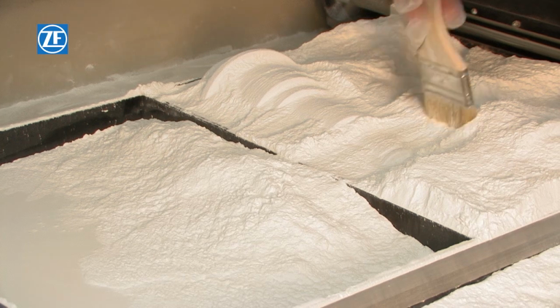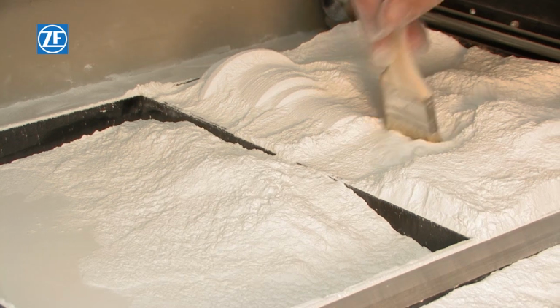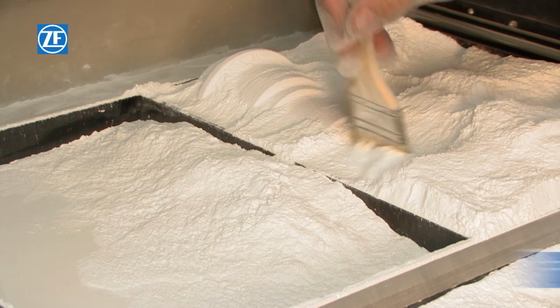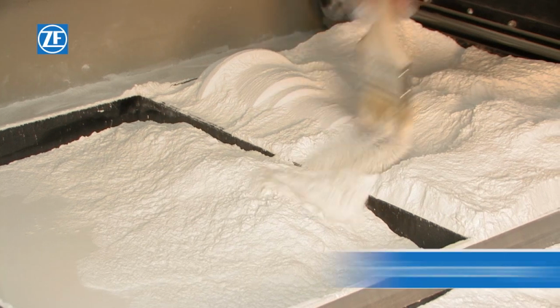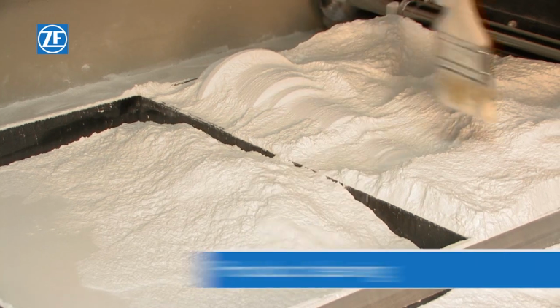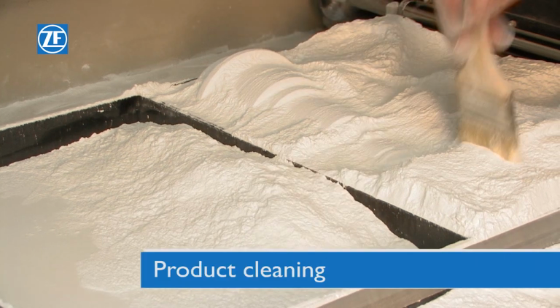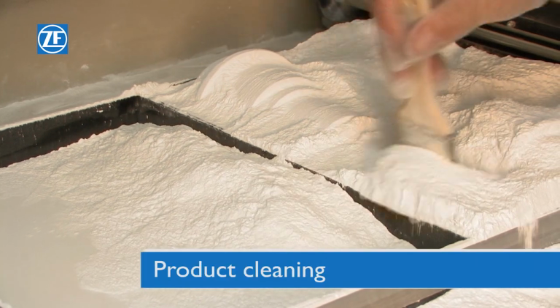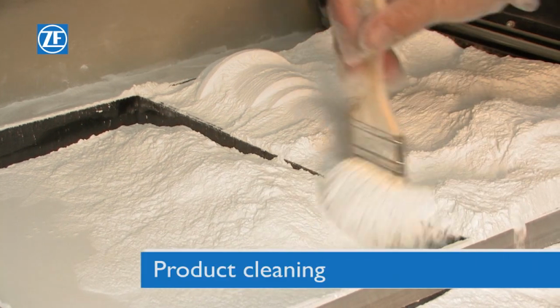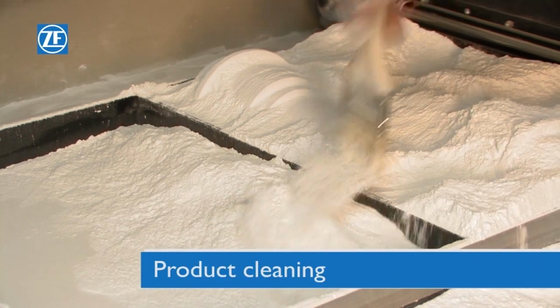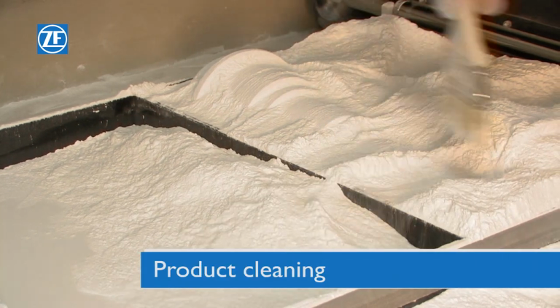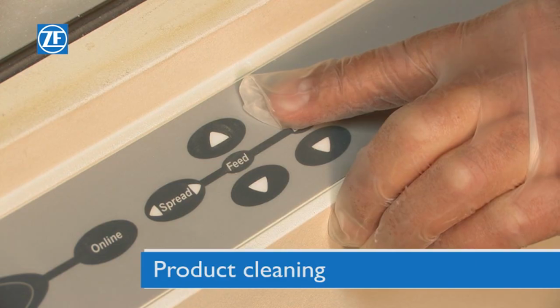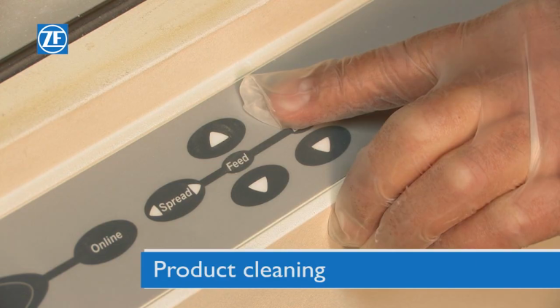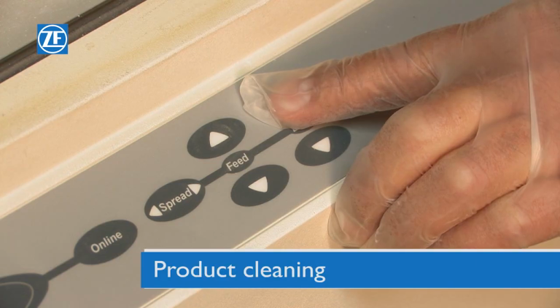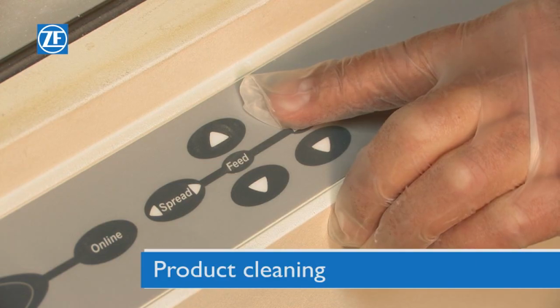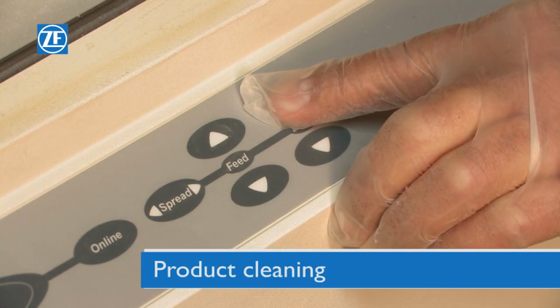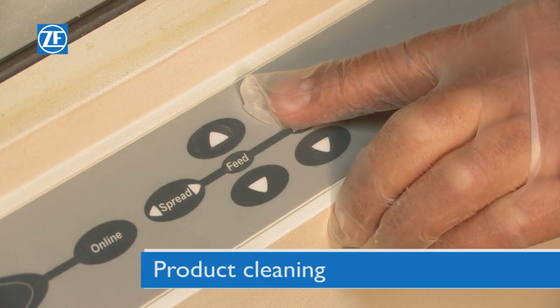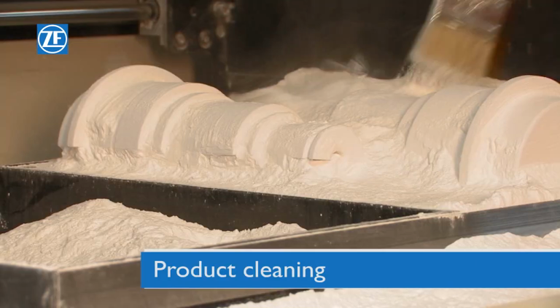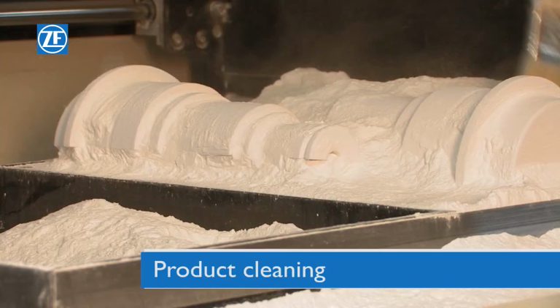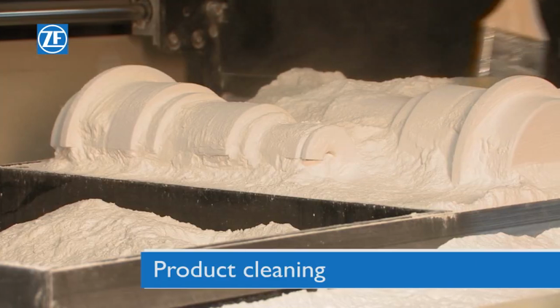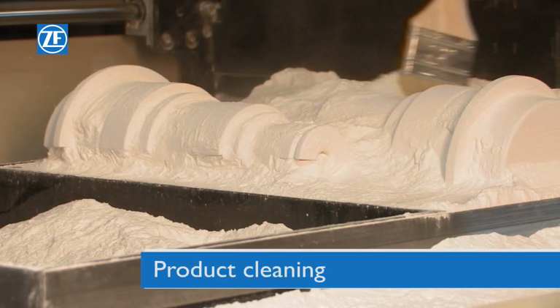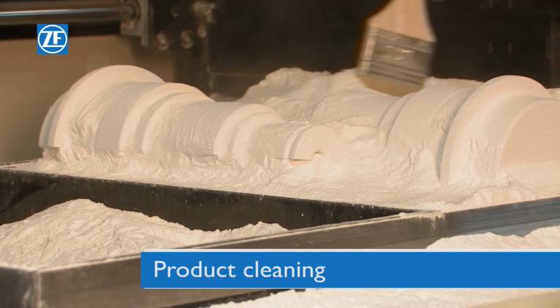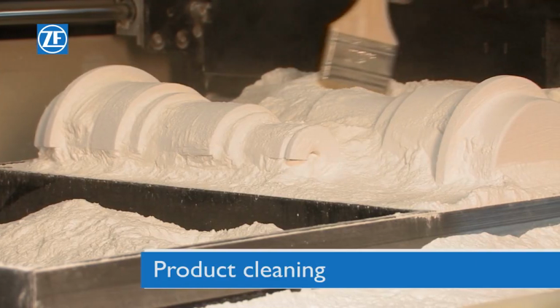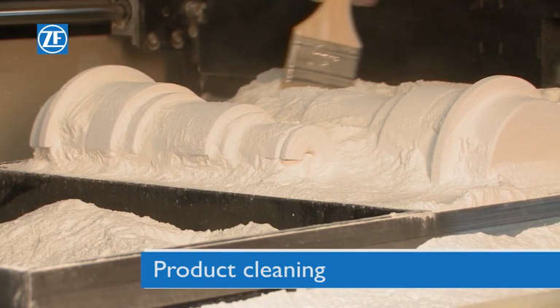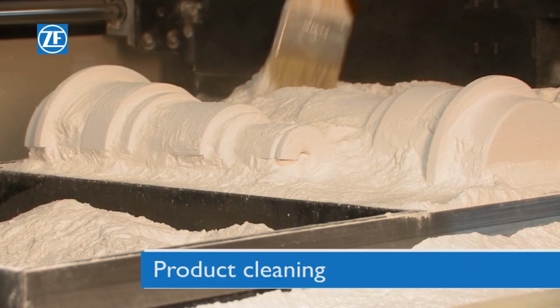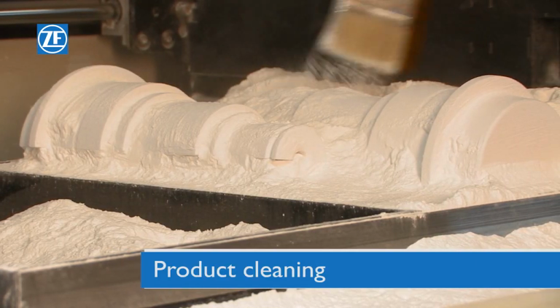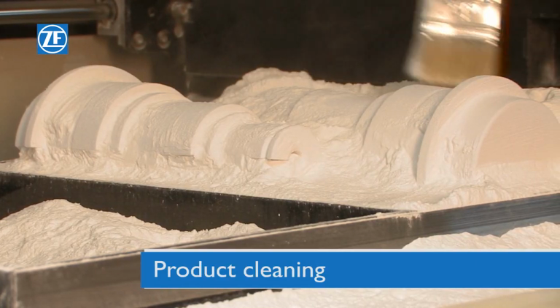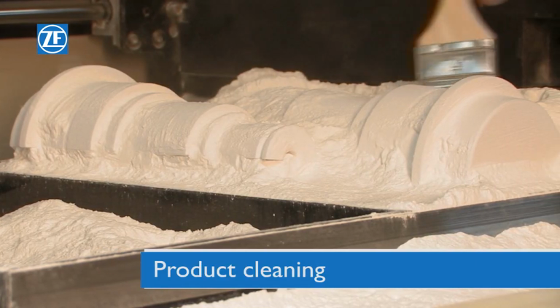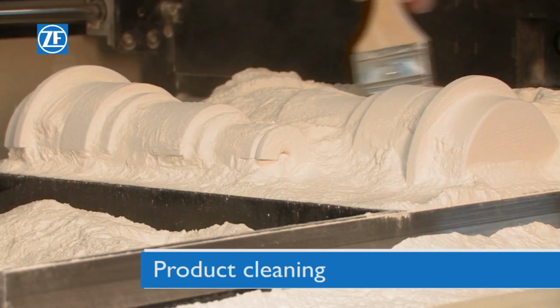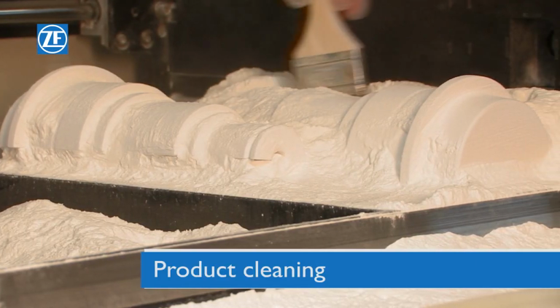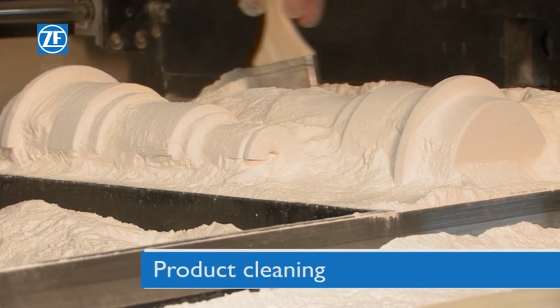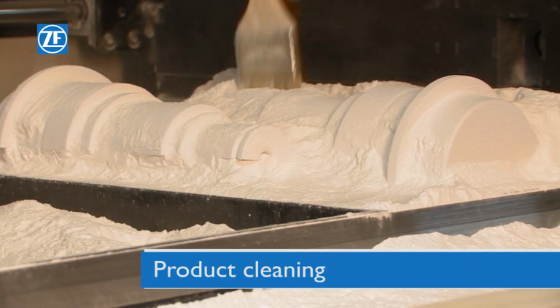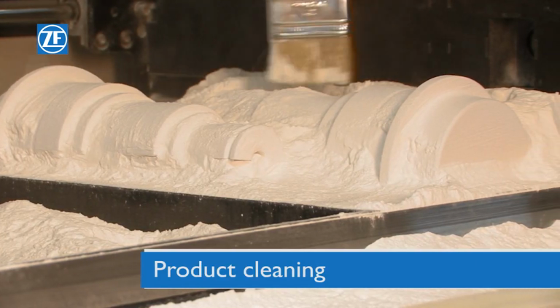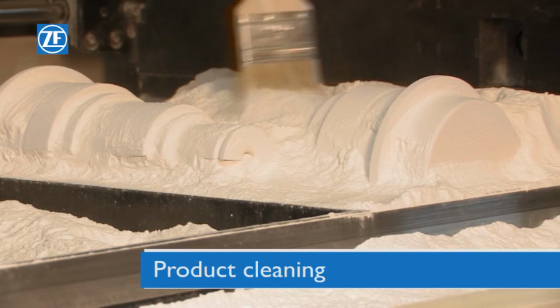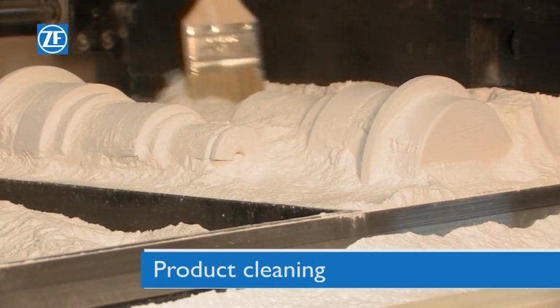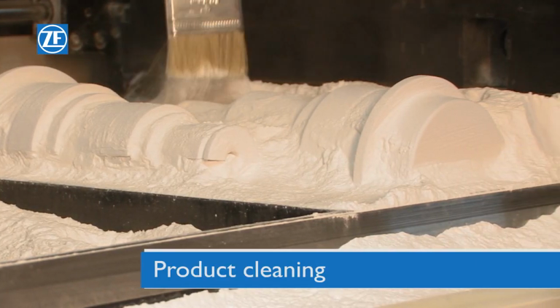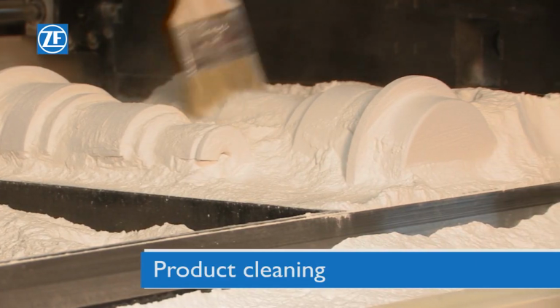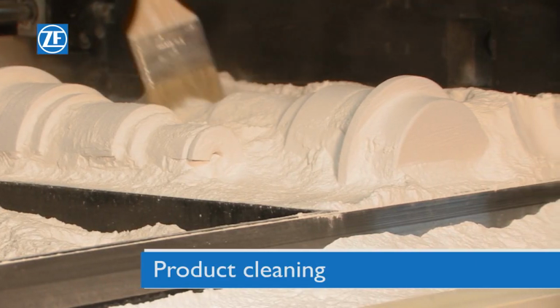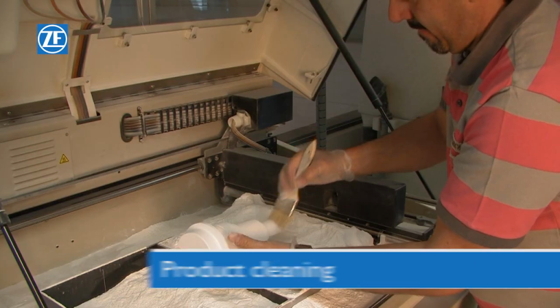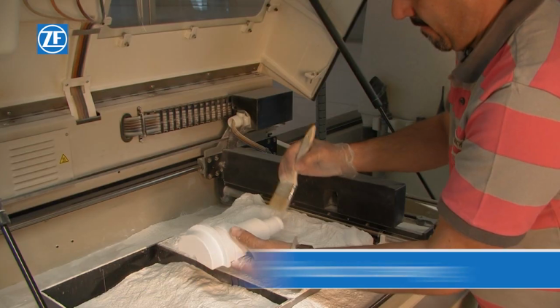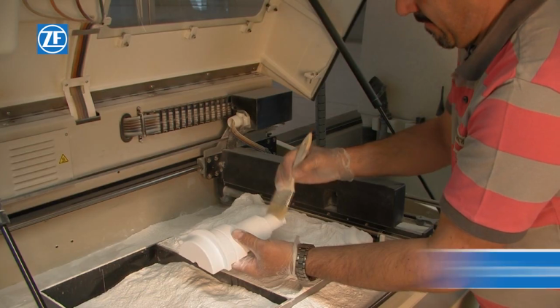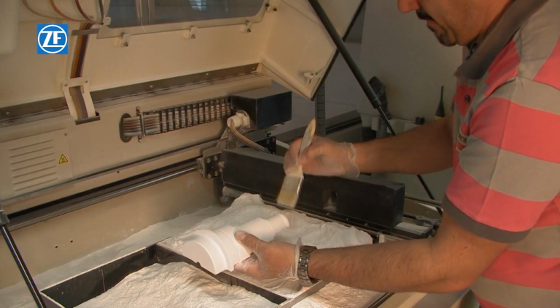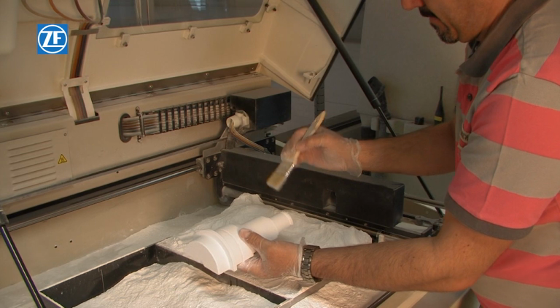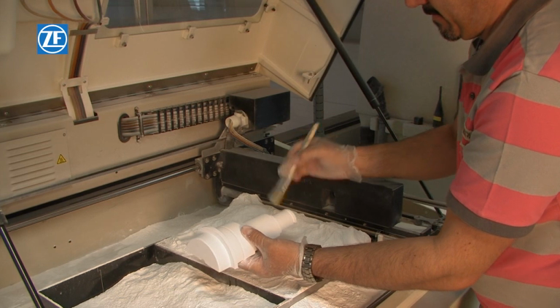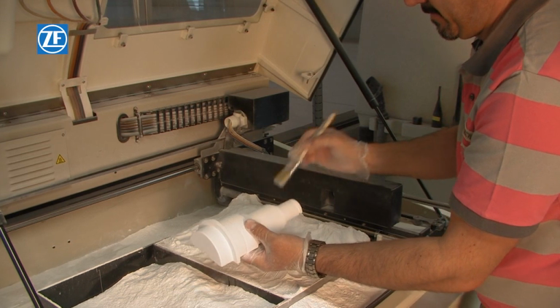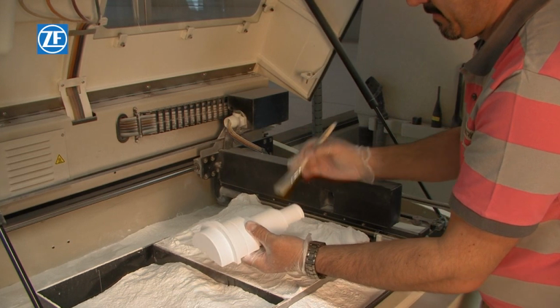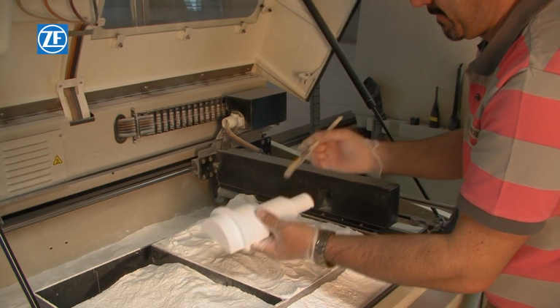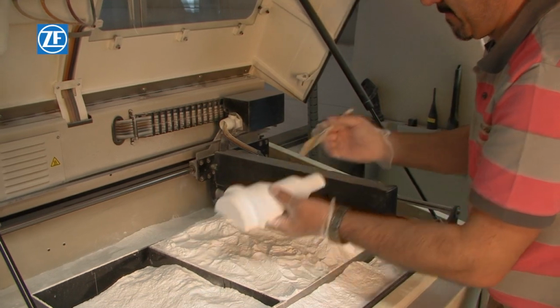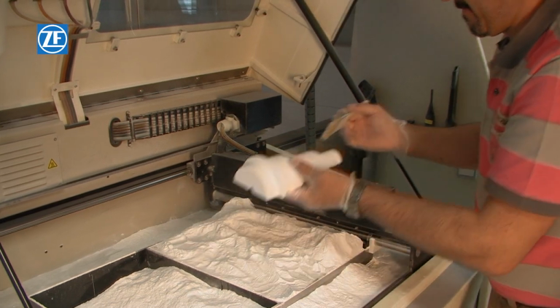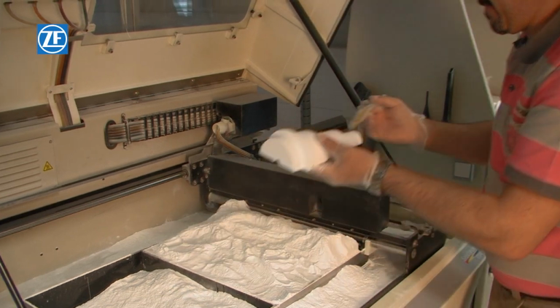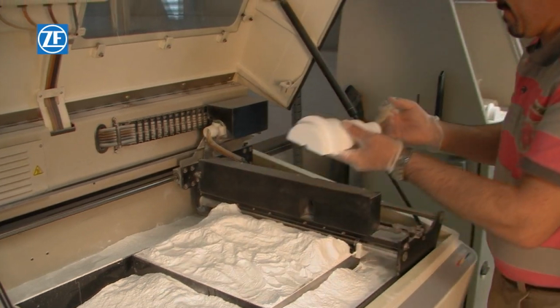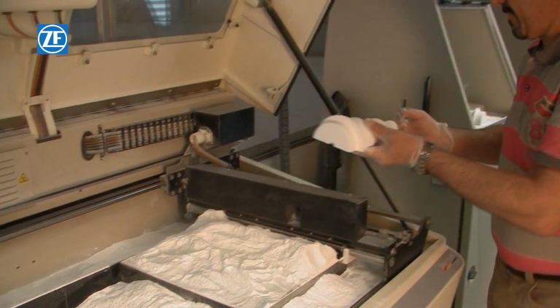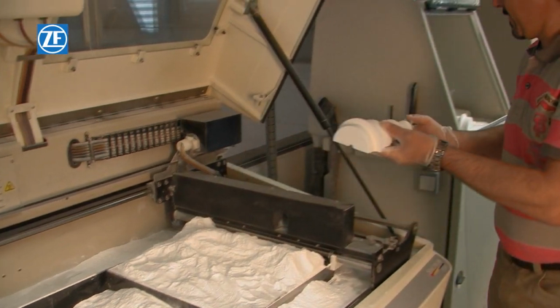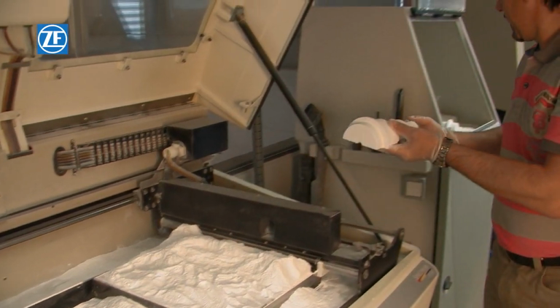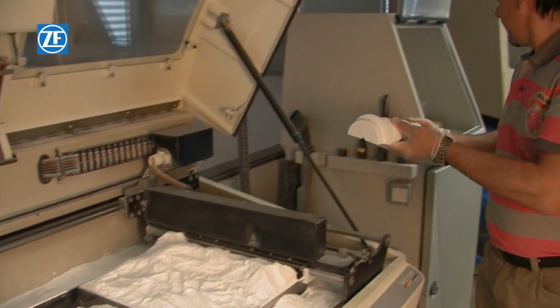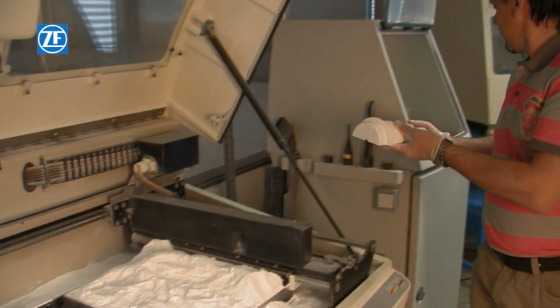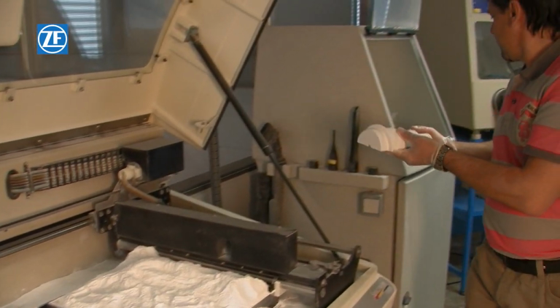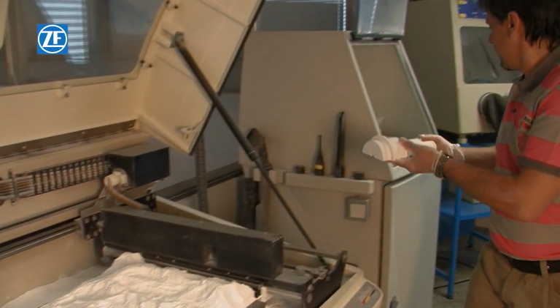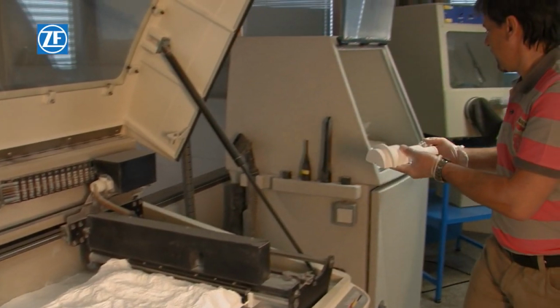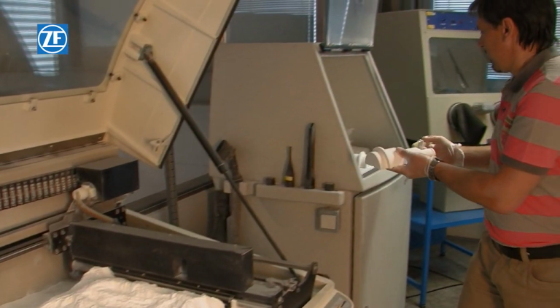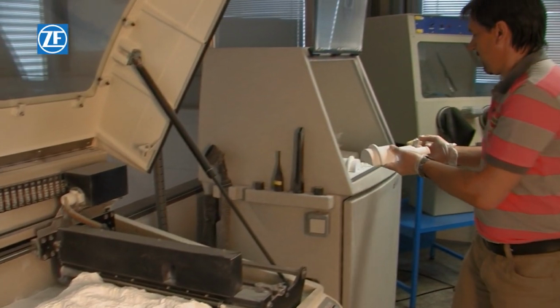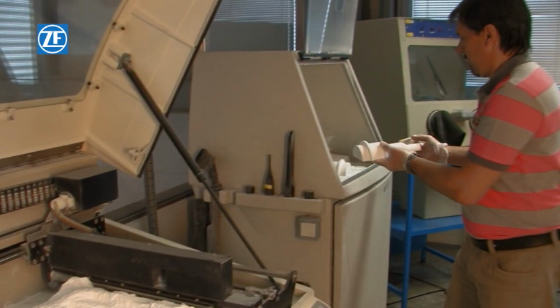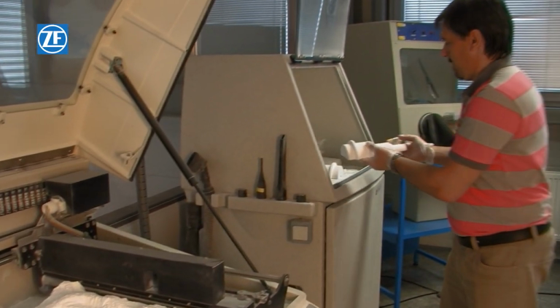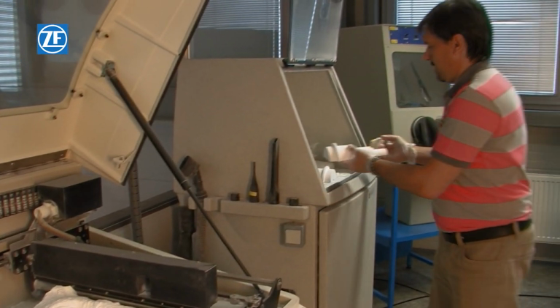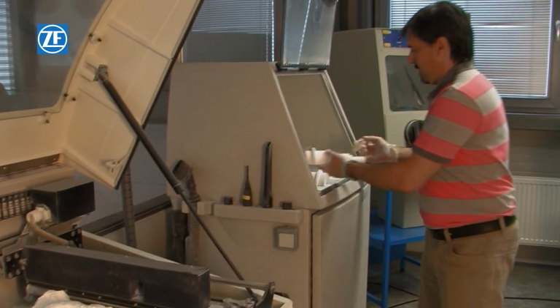After the printing is finished, the products must be taken out of the printer and must be cleaned using compressed air in a cleaning chamber.